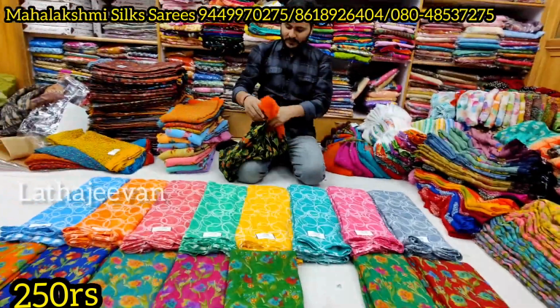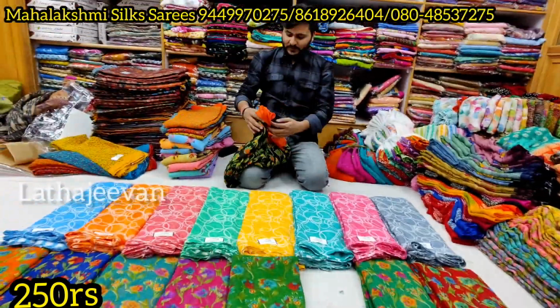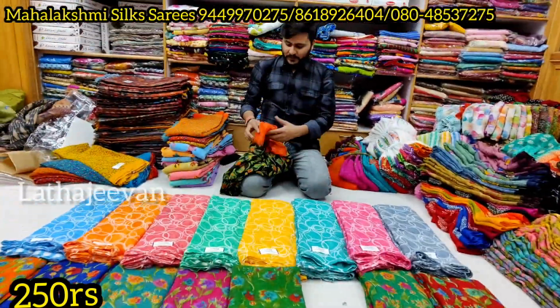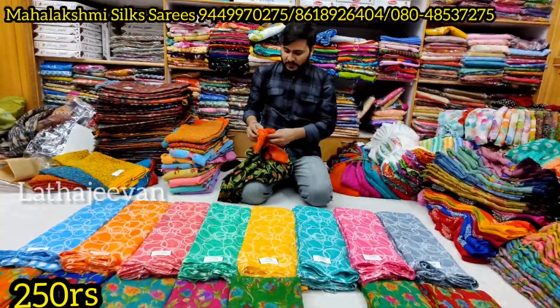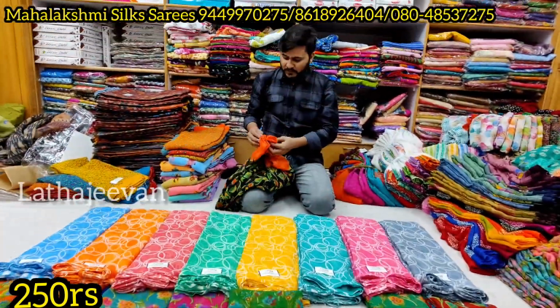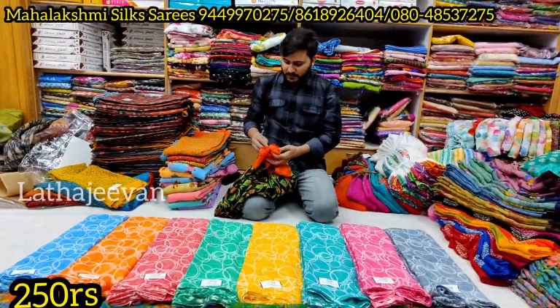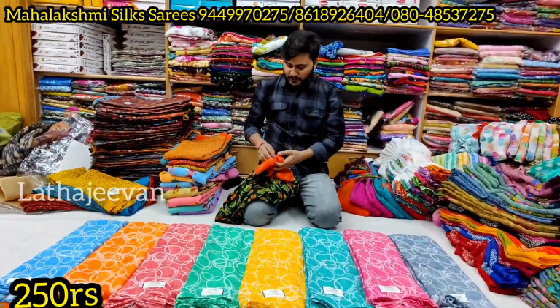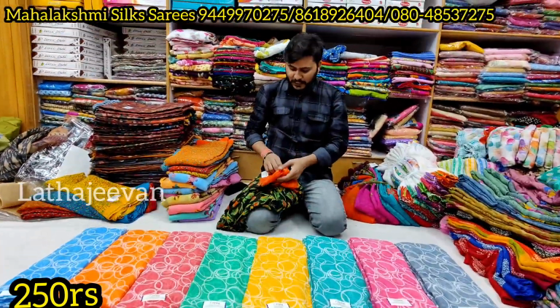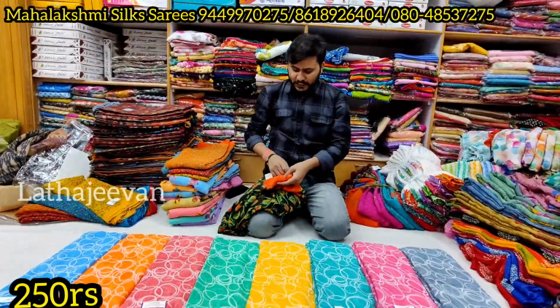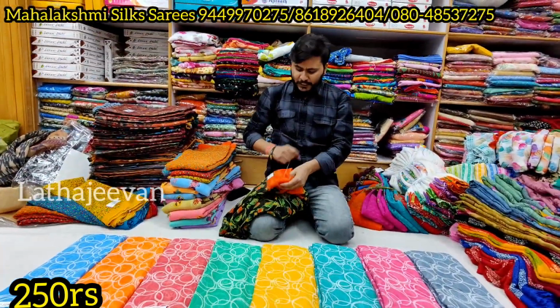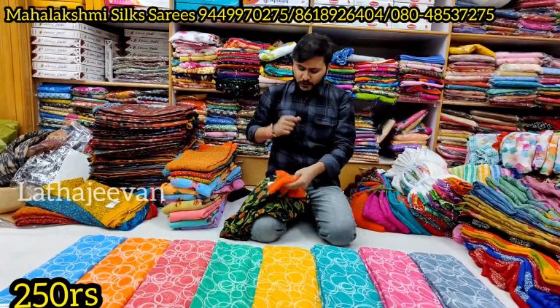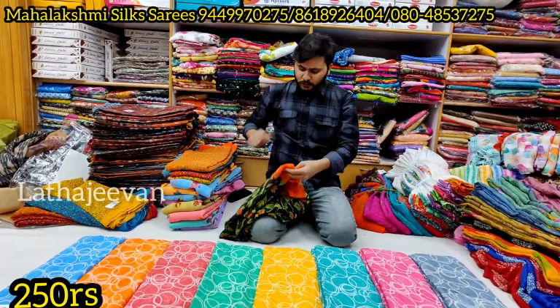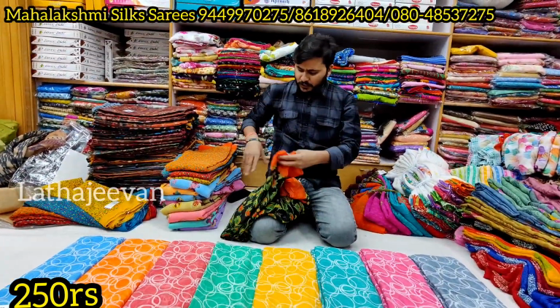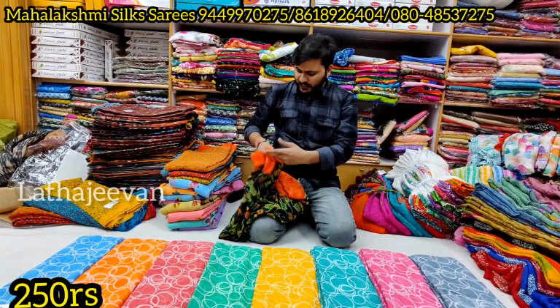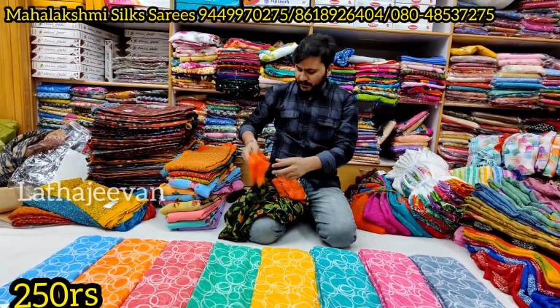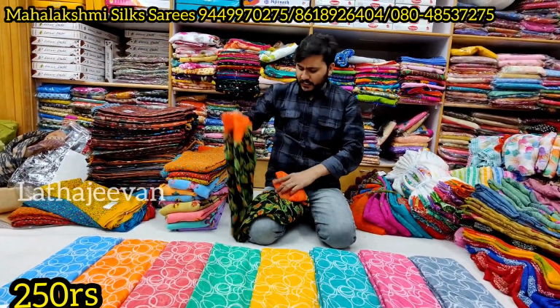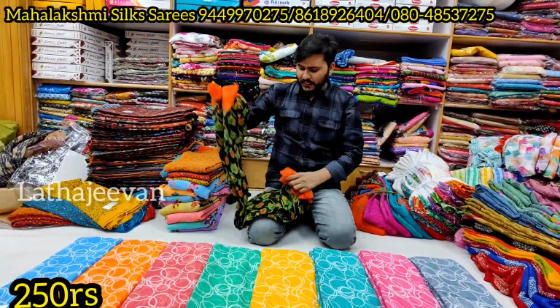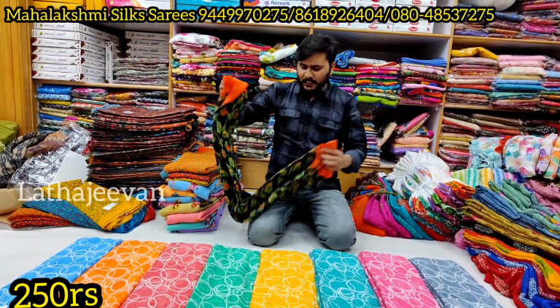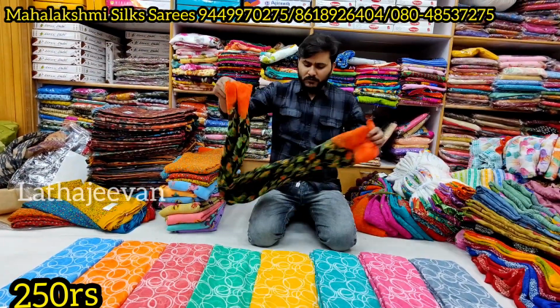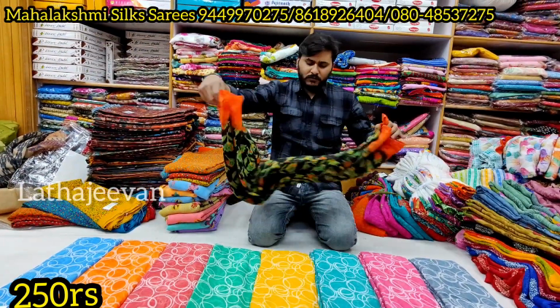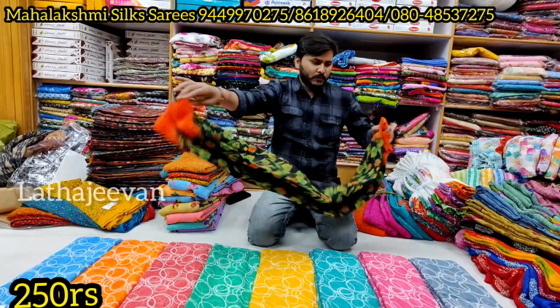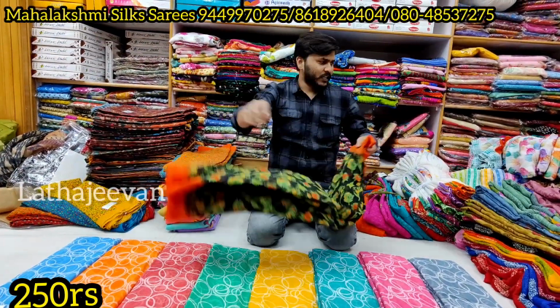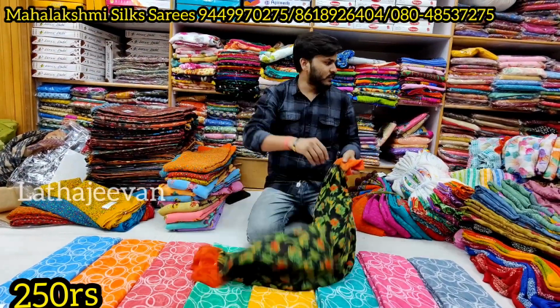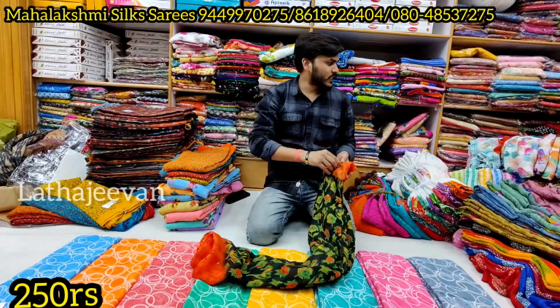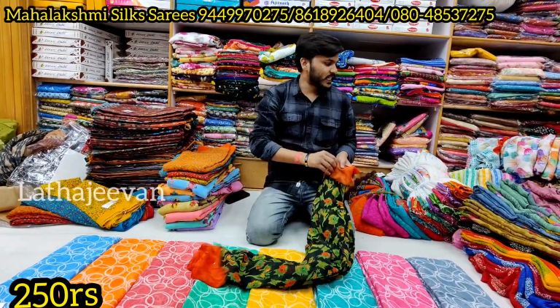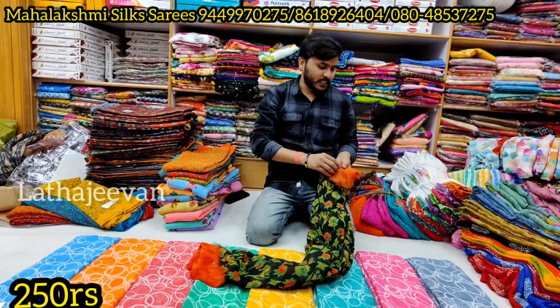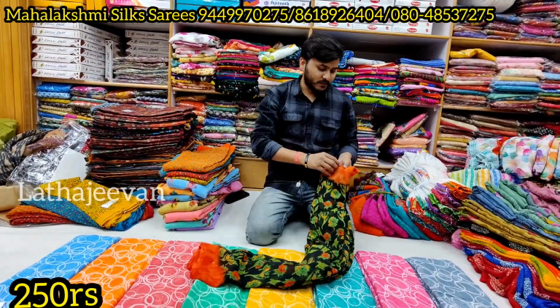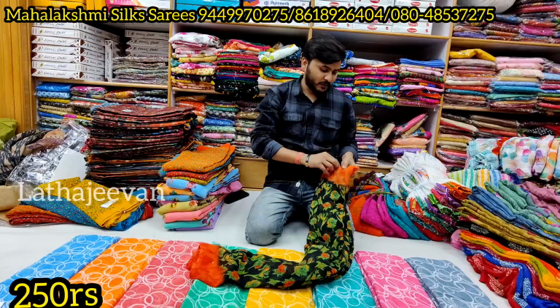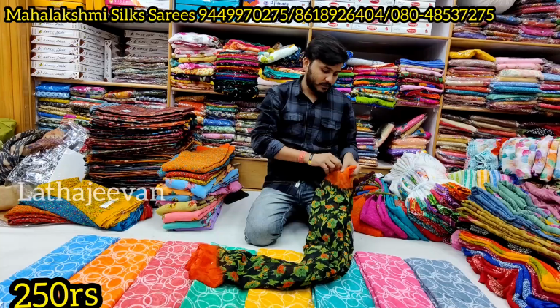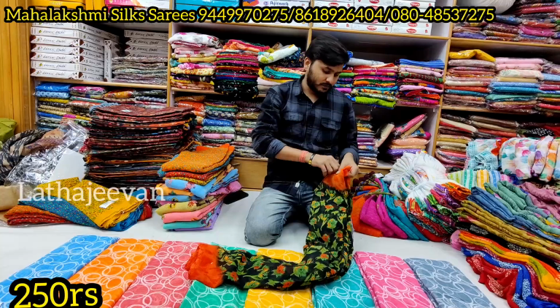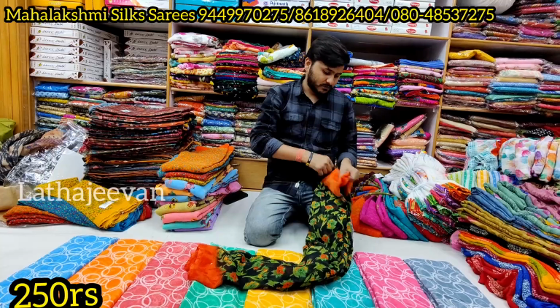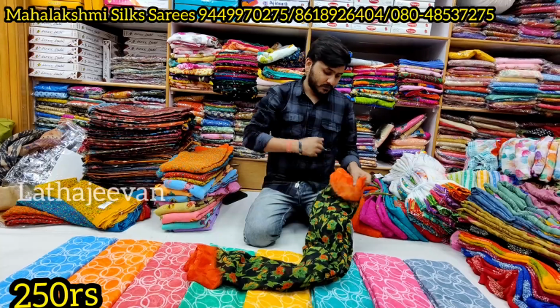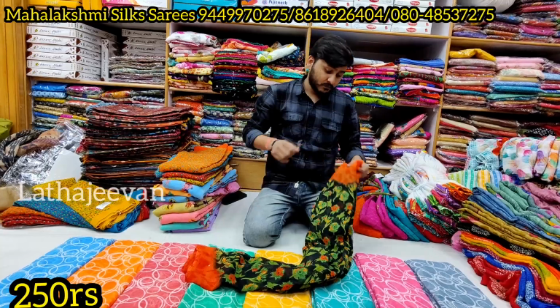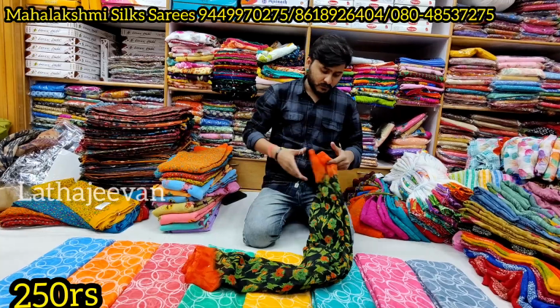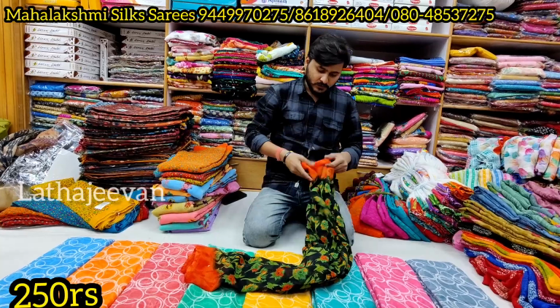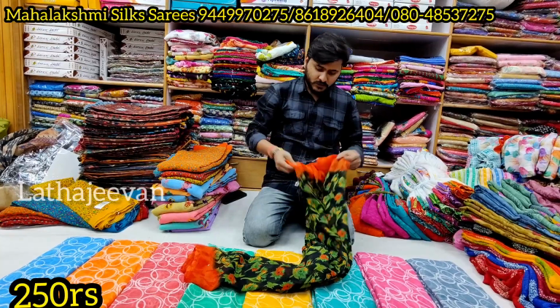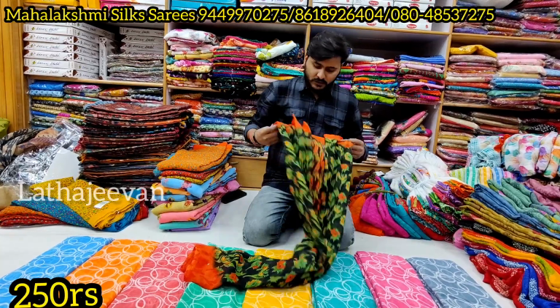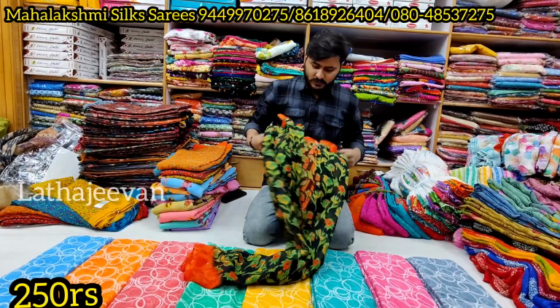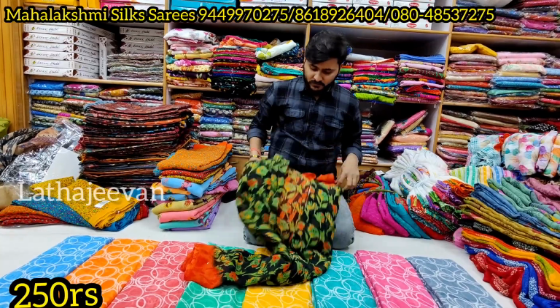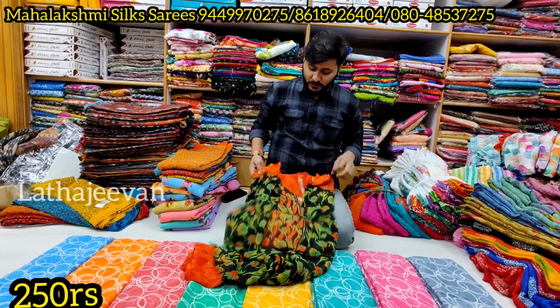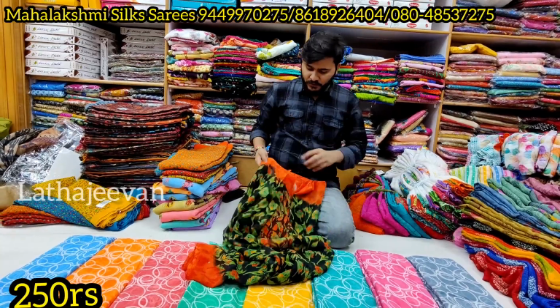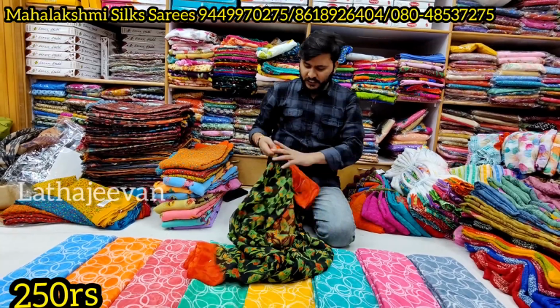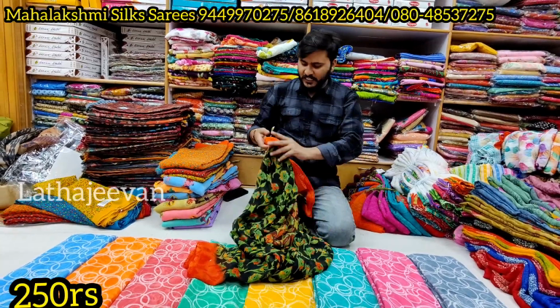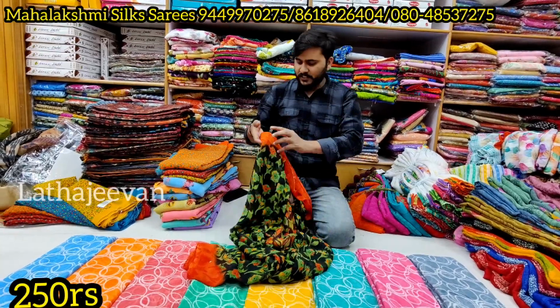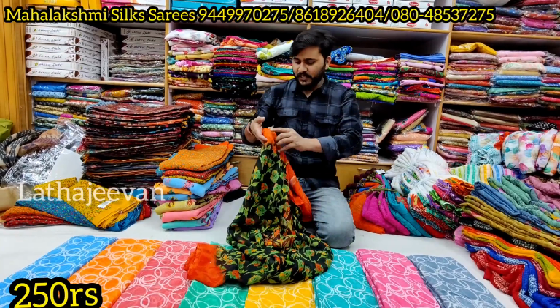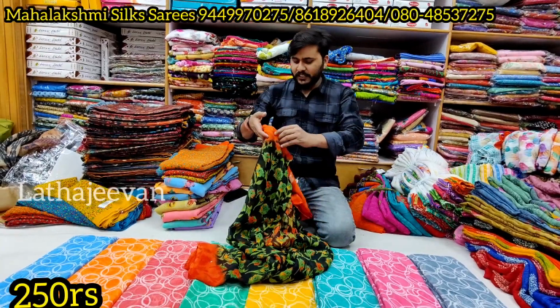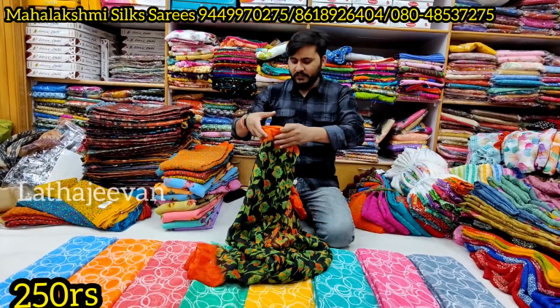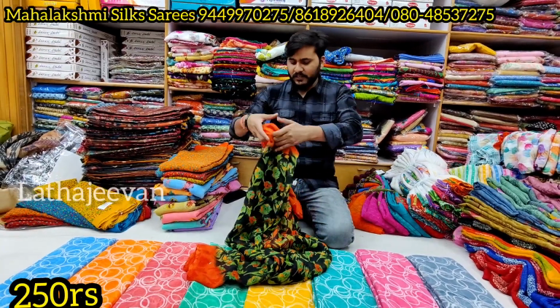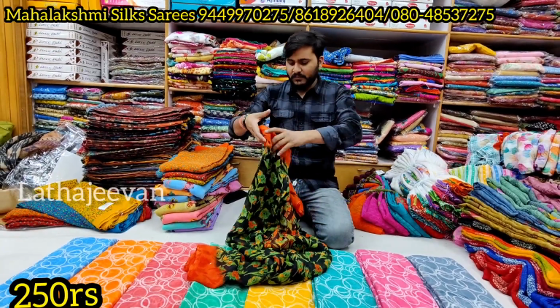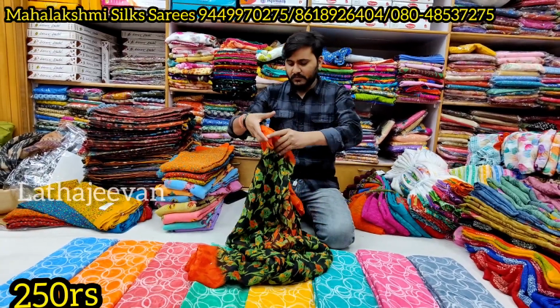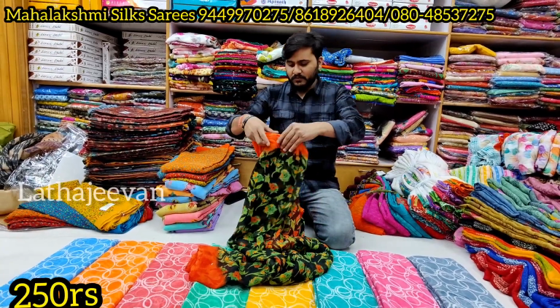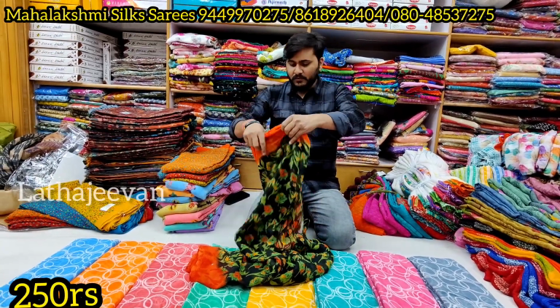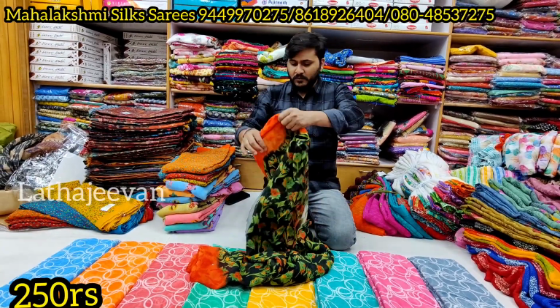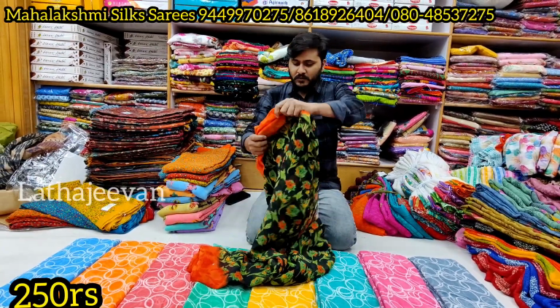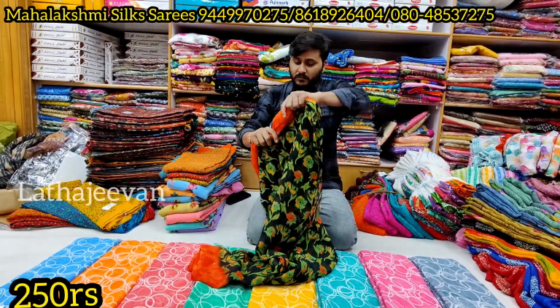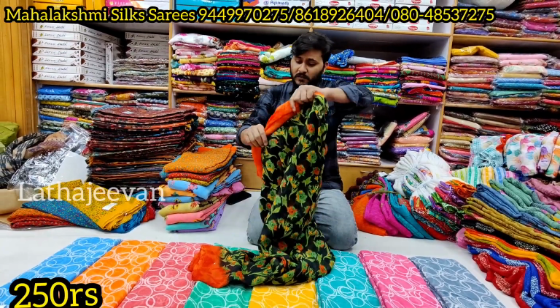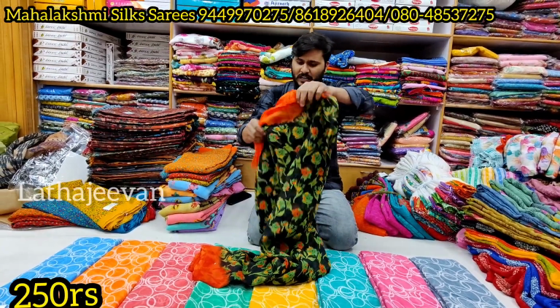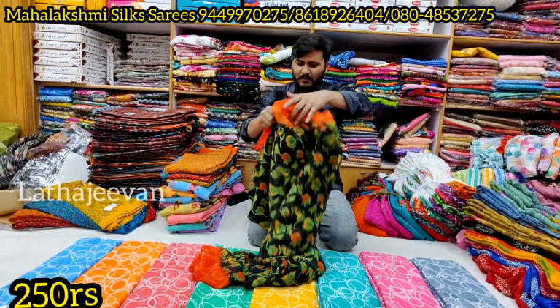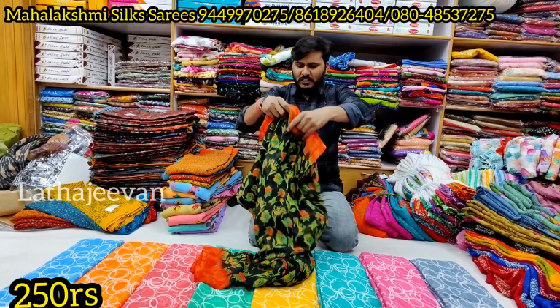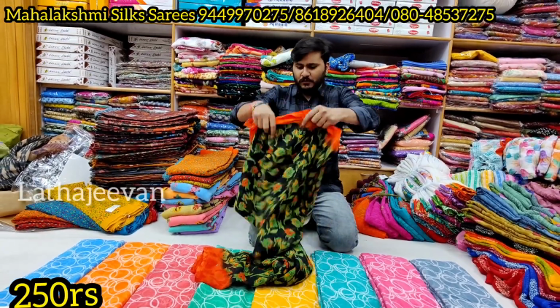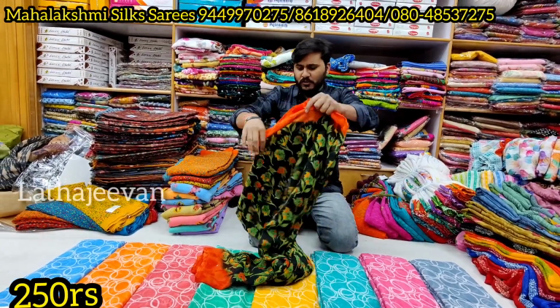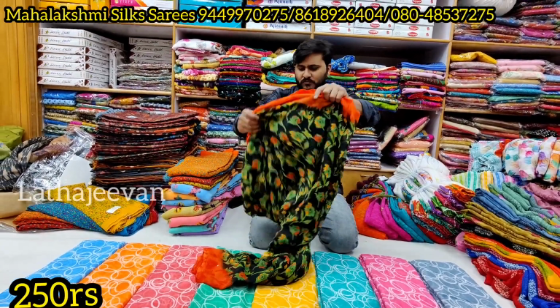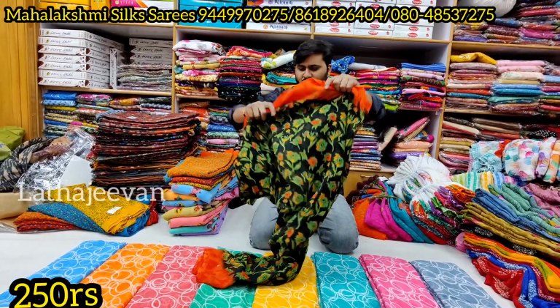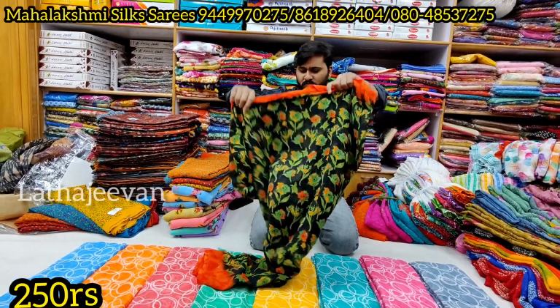This is a set of five designs. Marble chiffon.